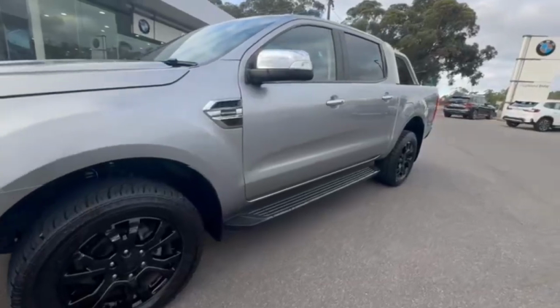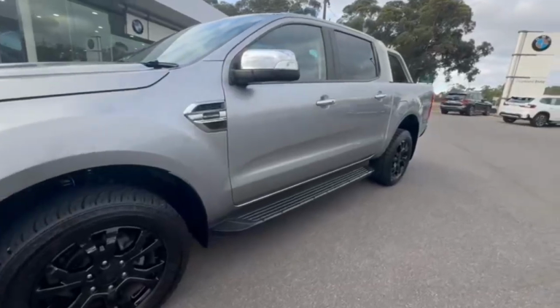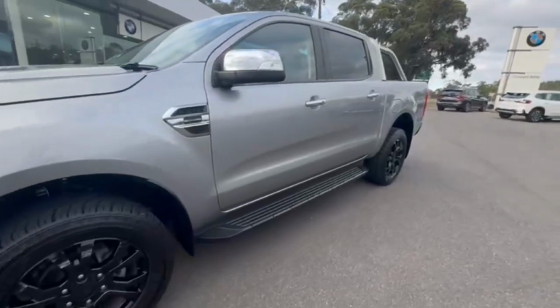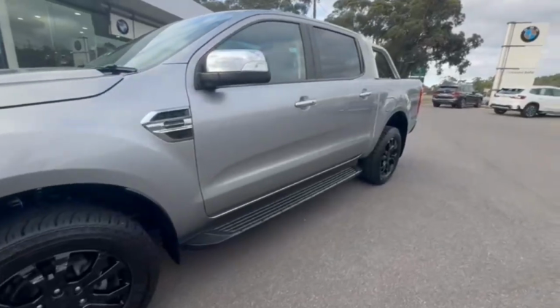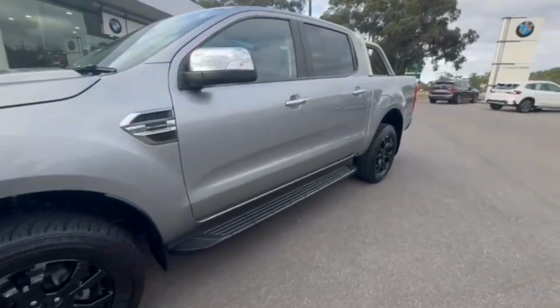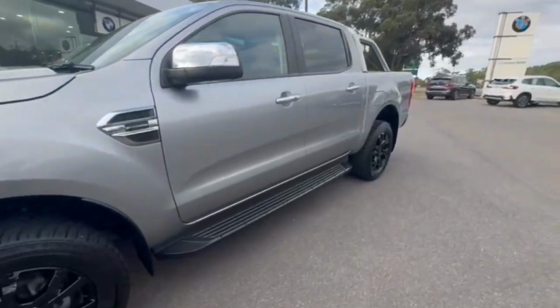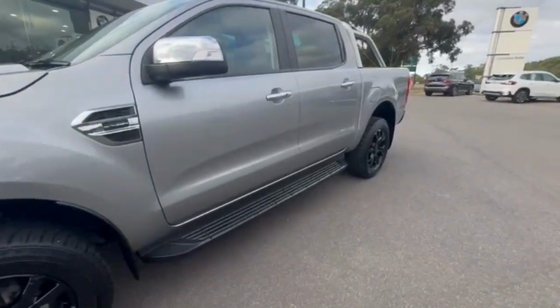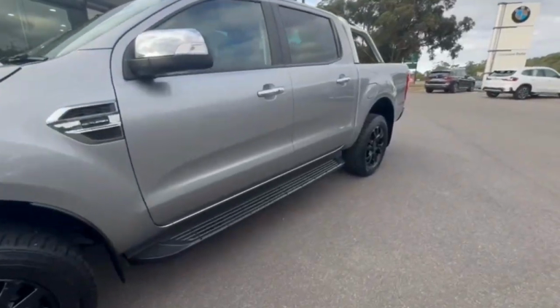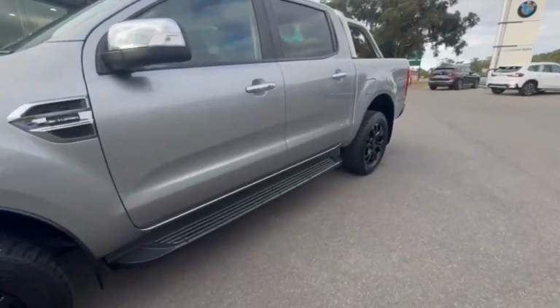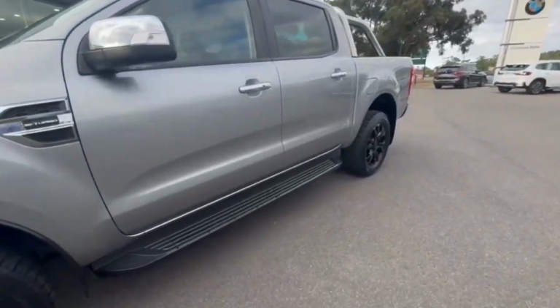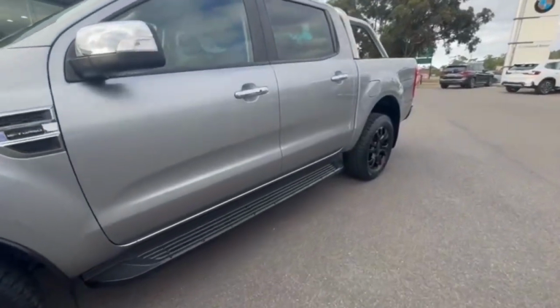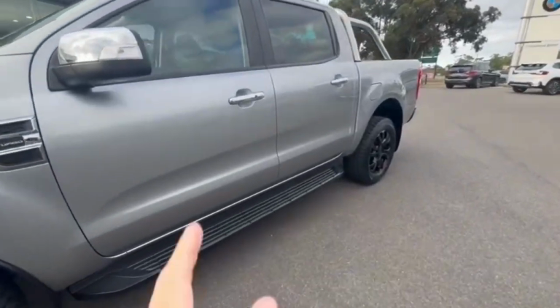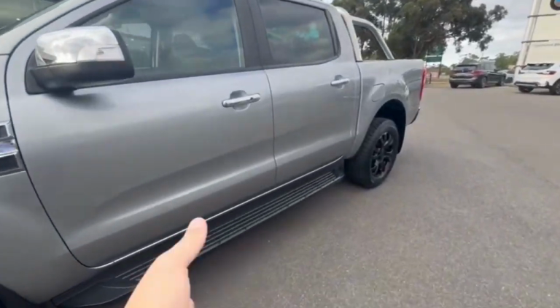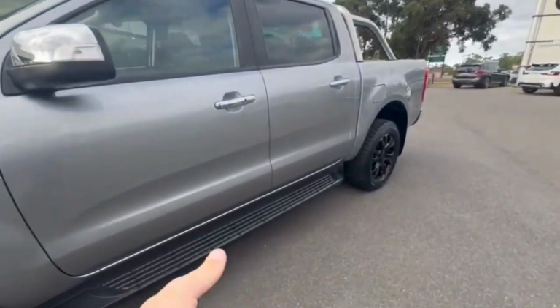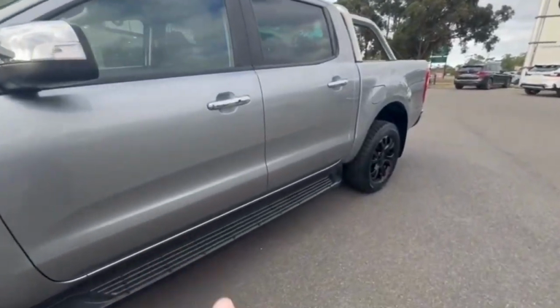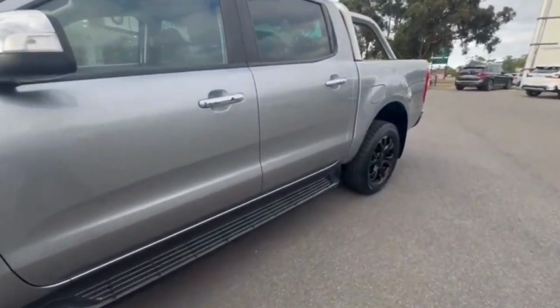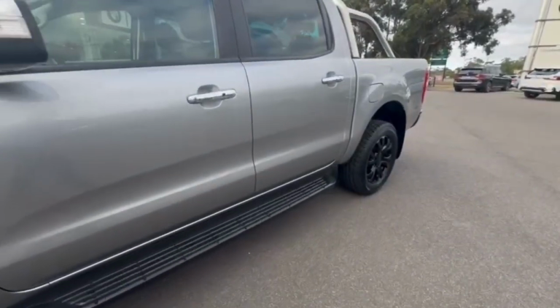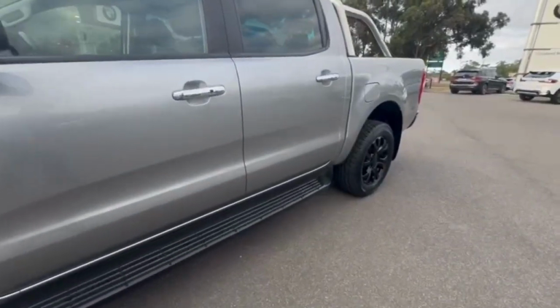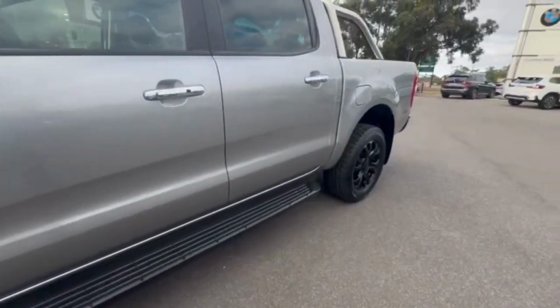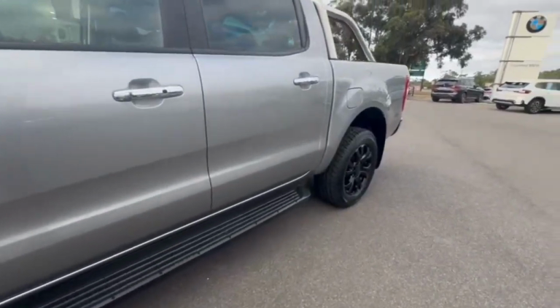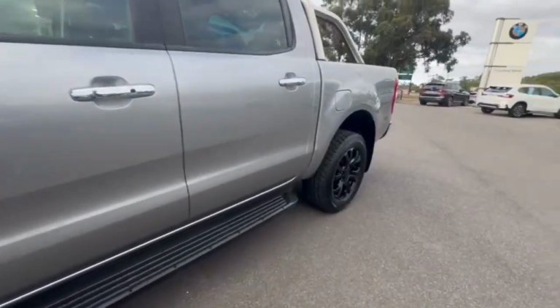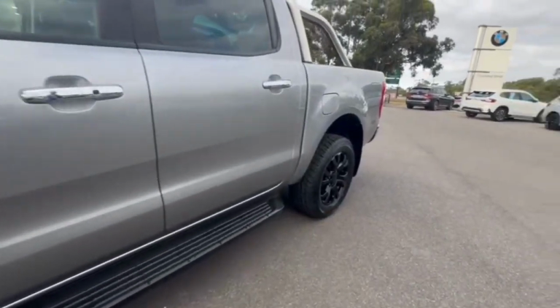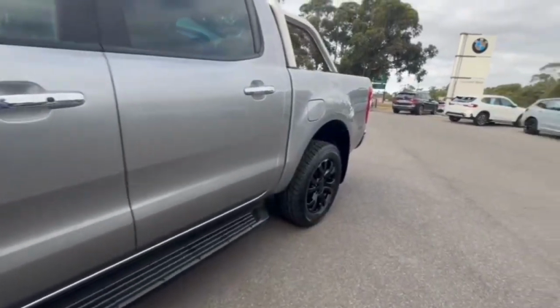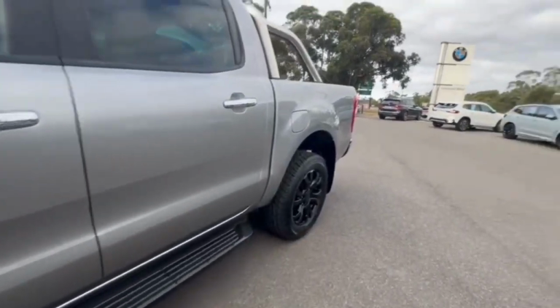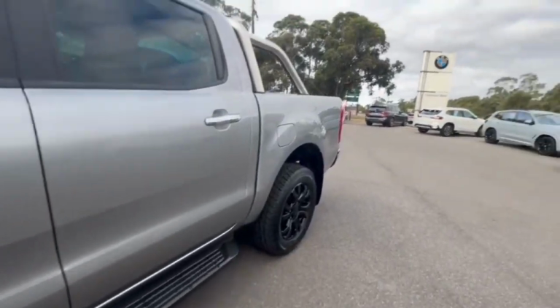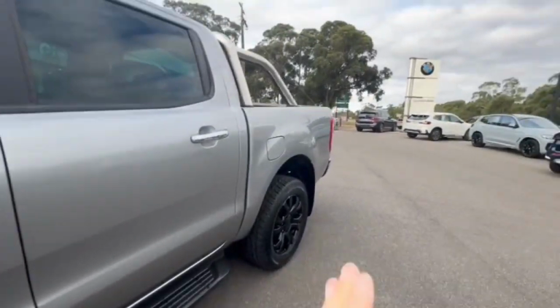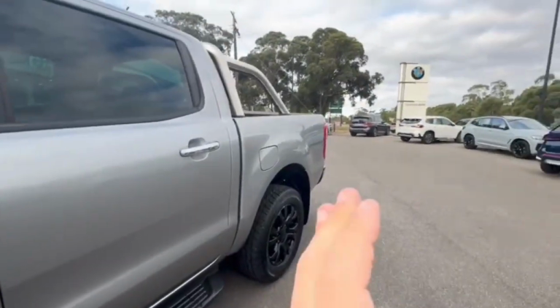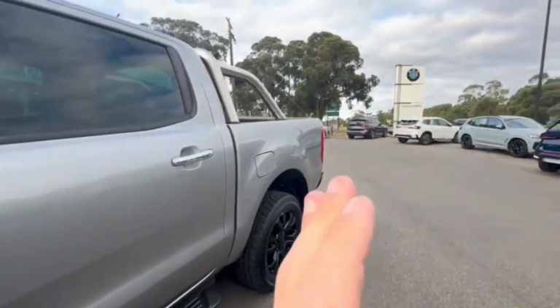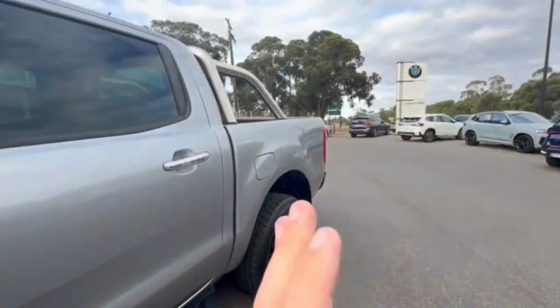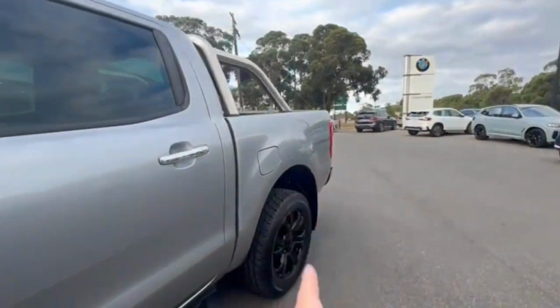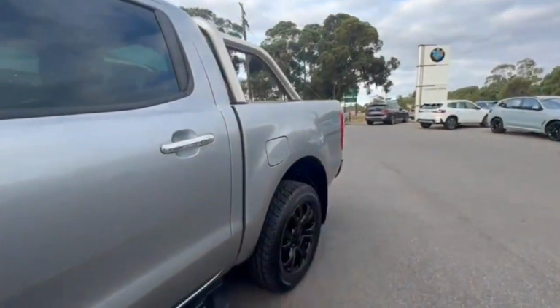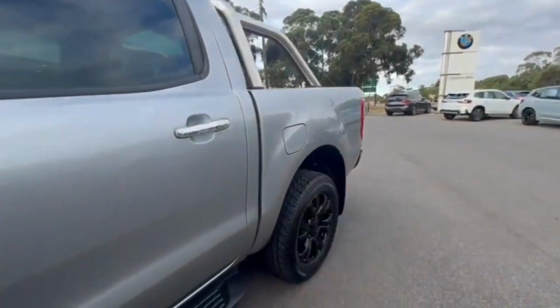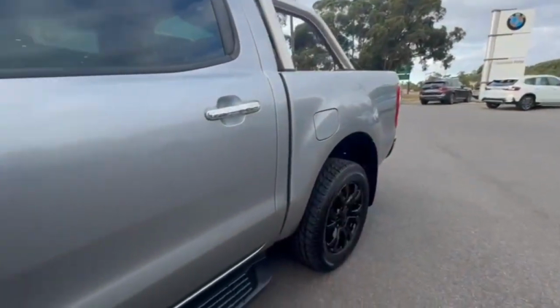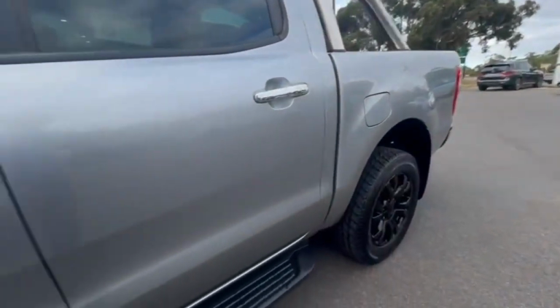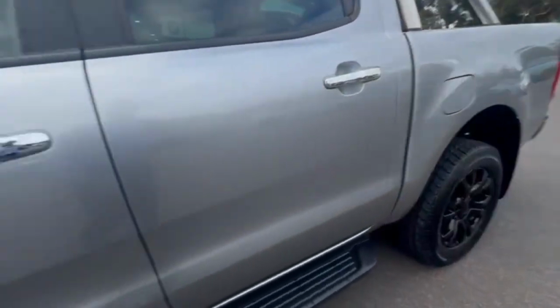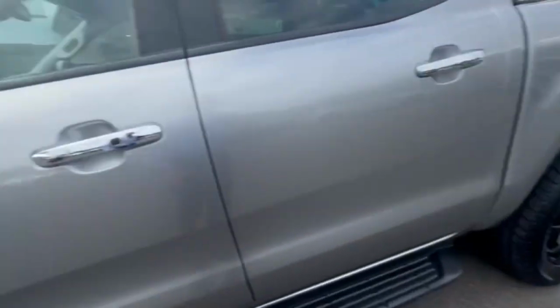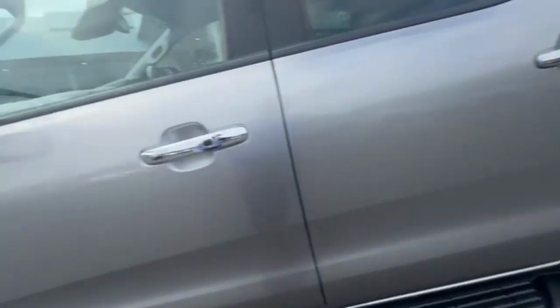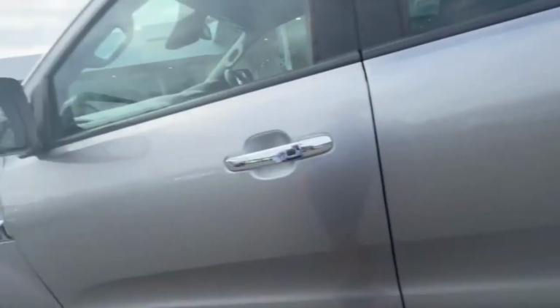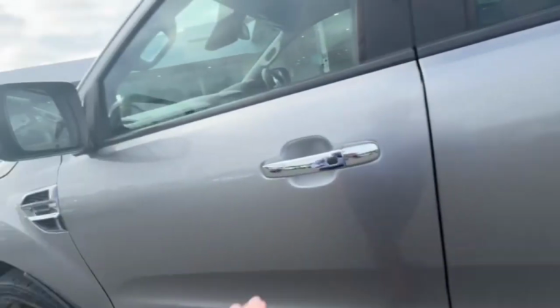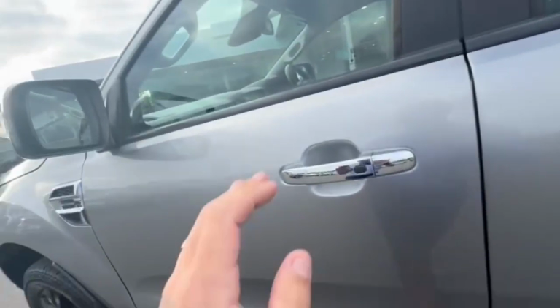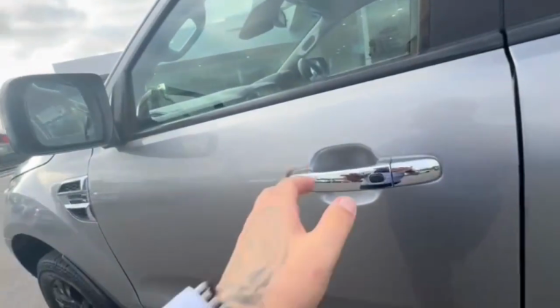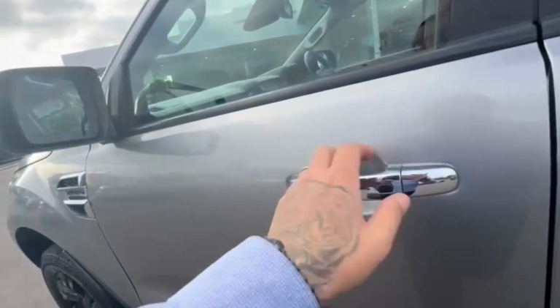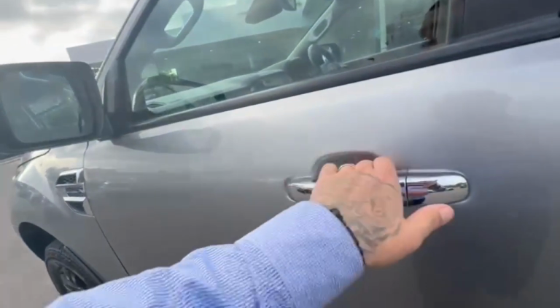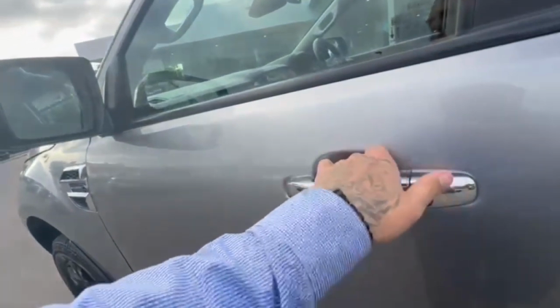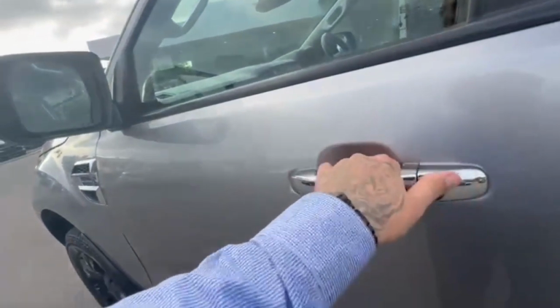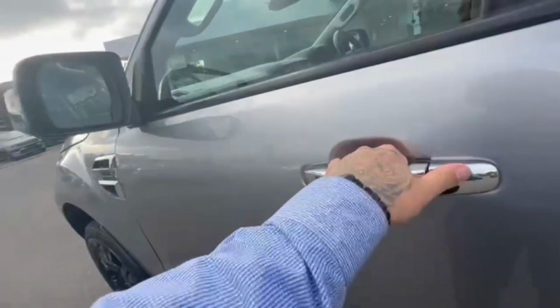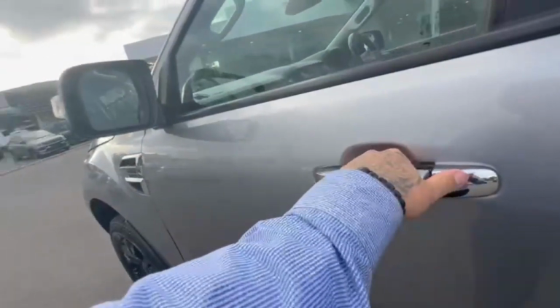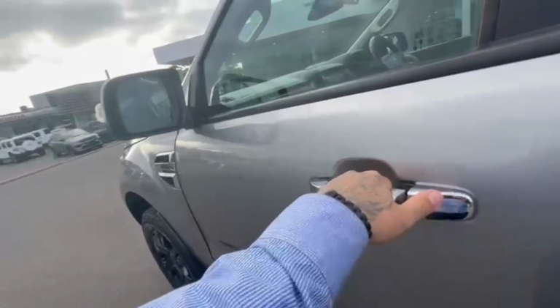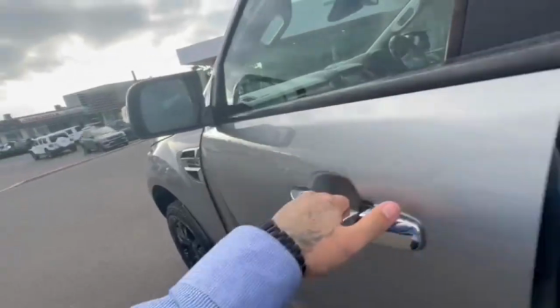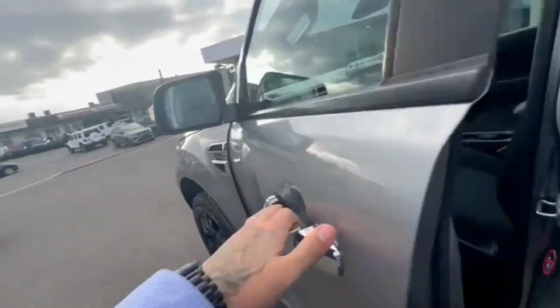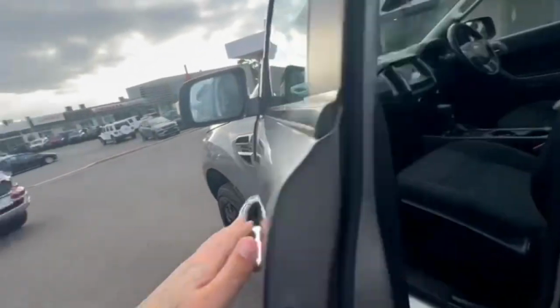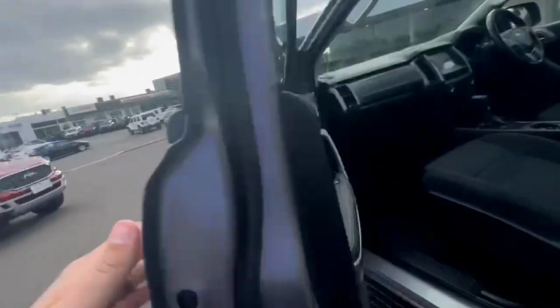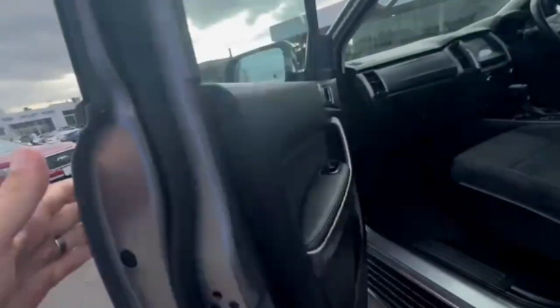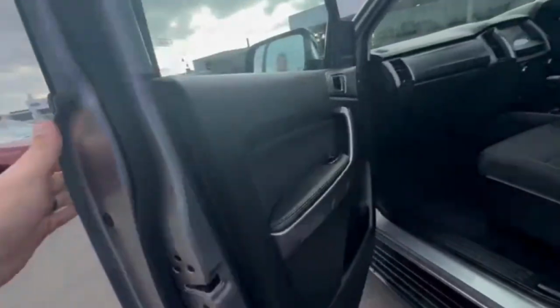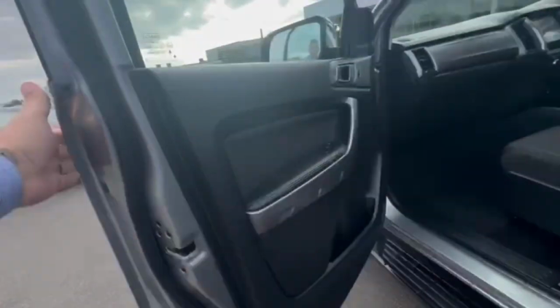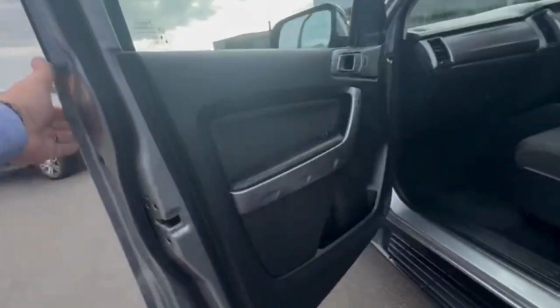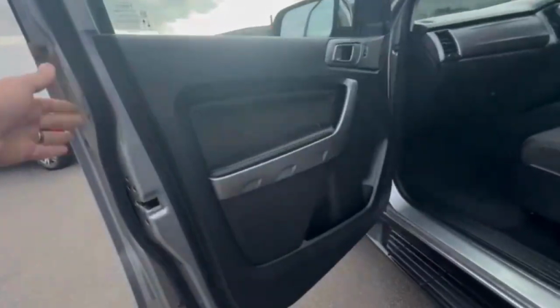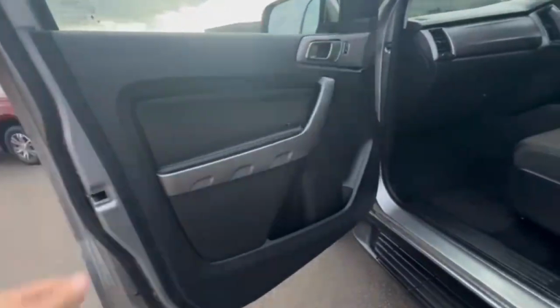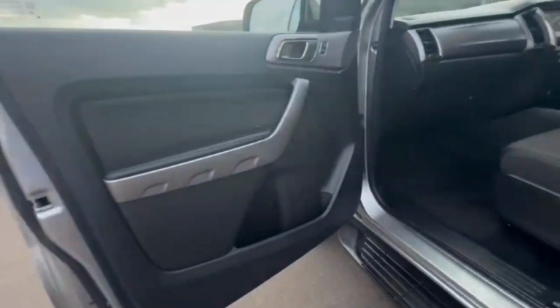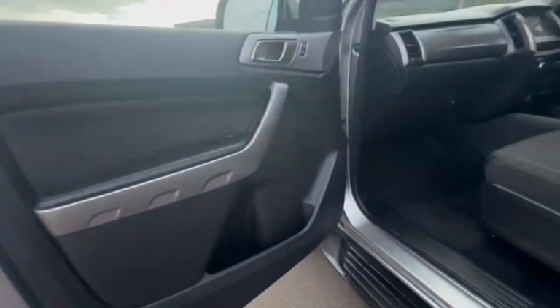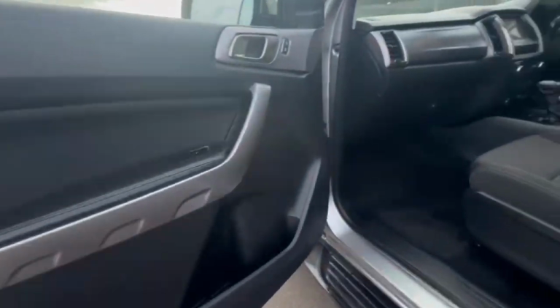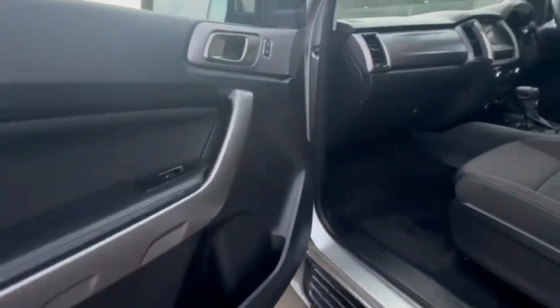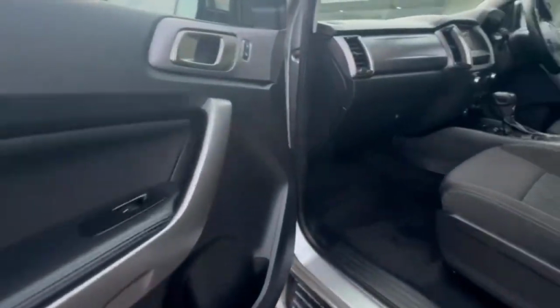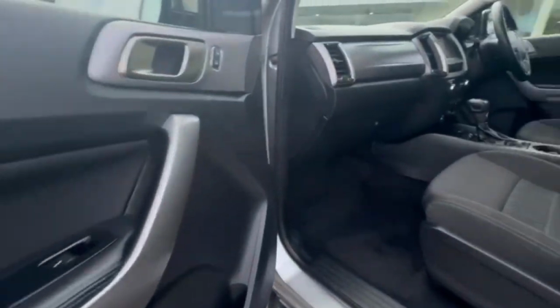Continuing down the passenger side, really nice and tidy. It does have the factory side steps, black alloys, and keyless entry.